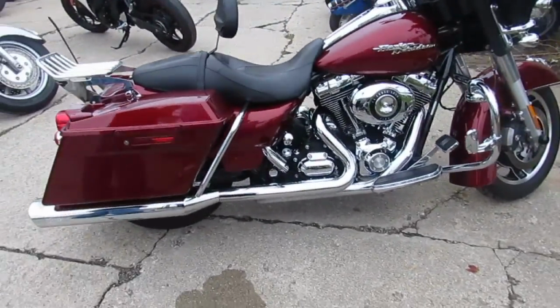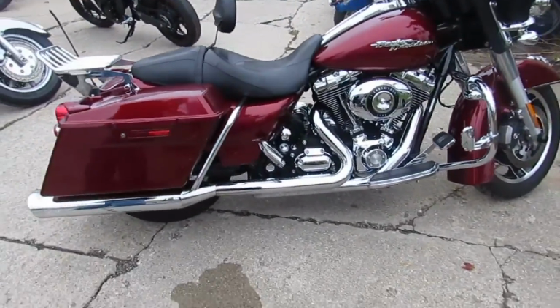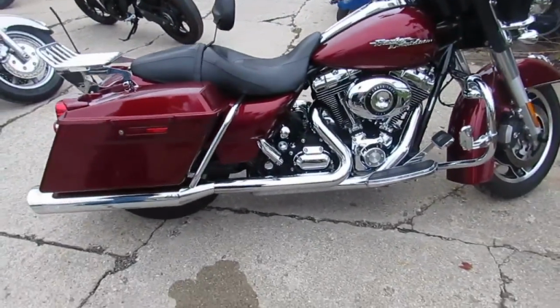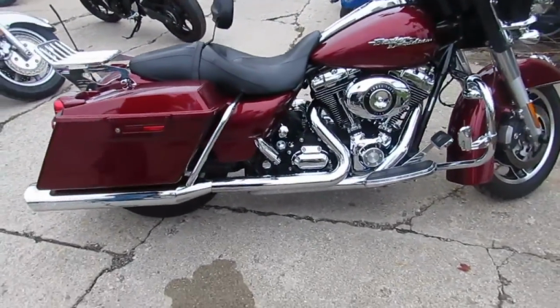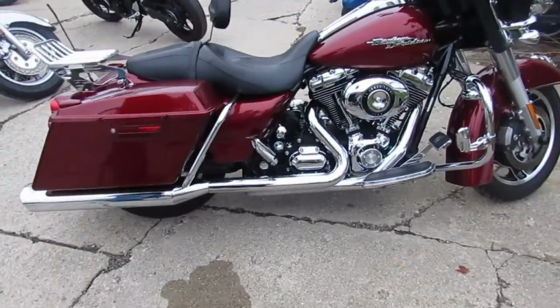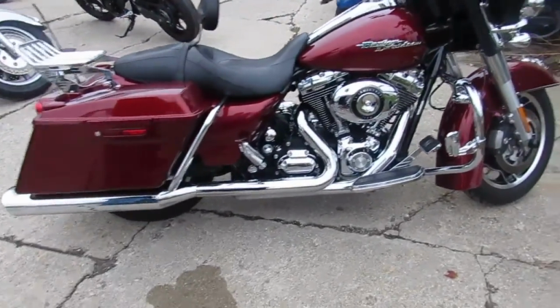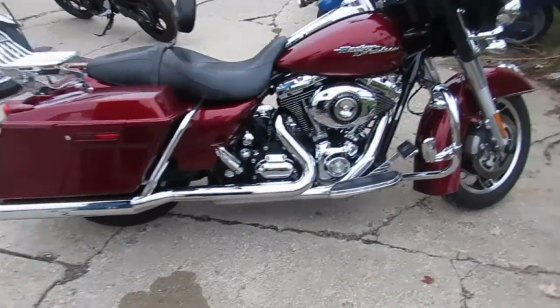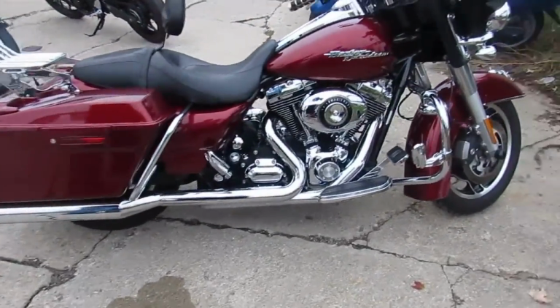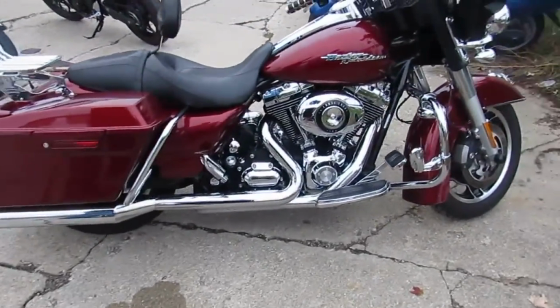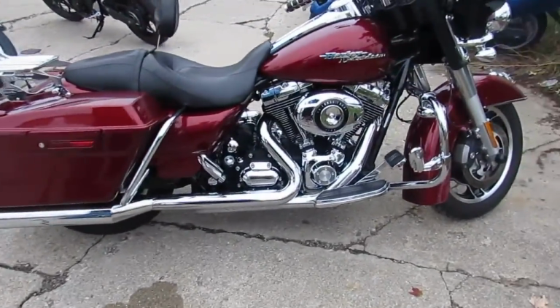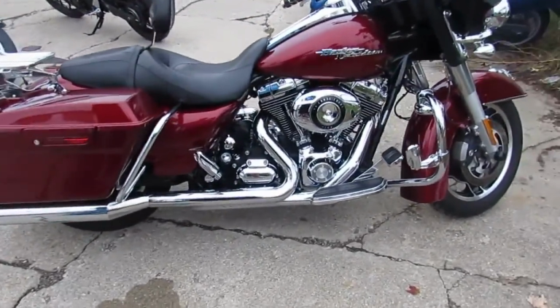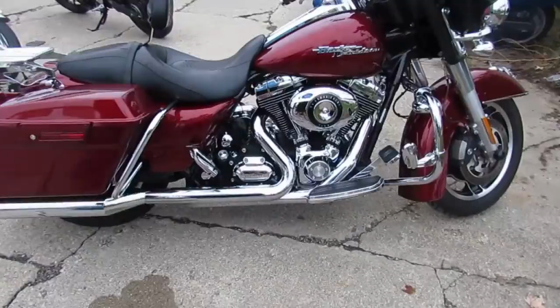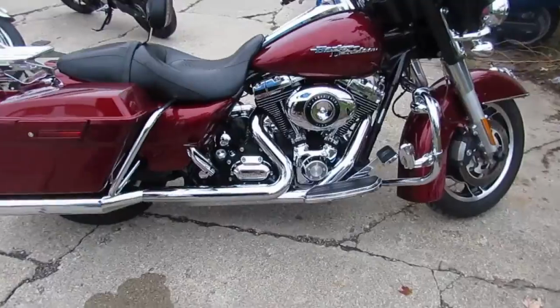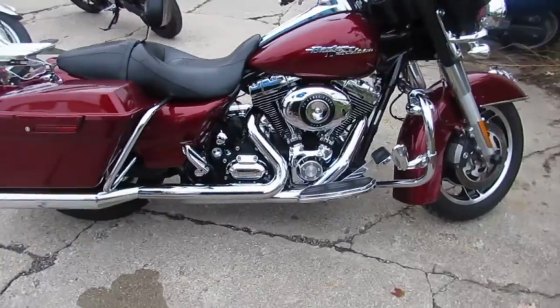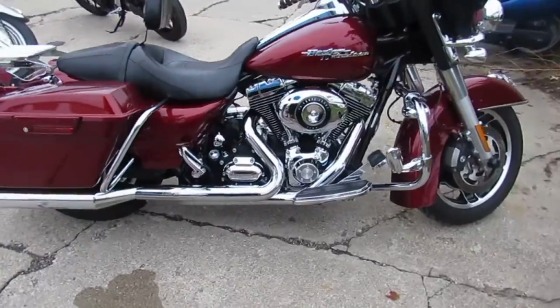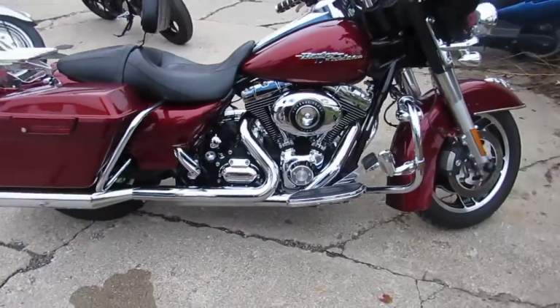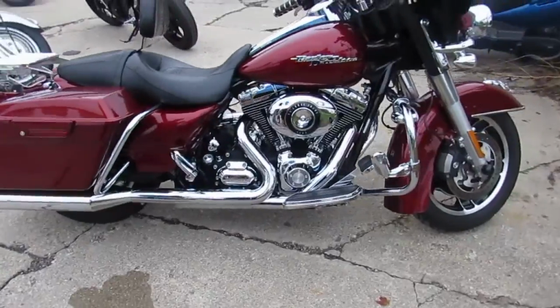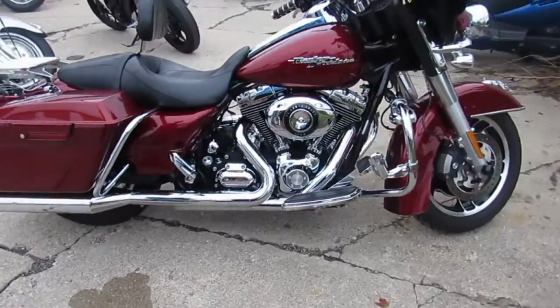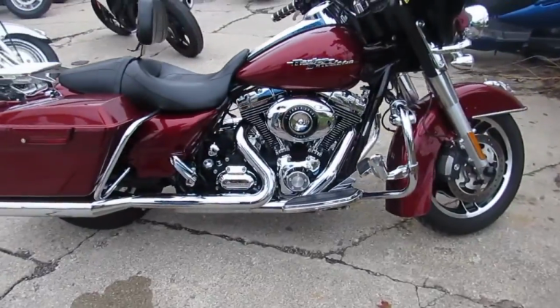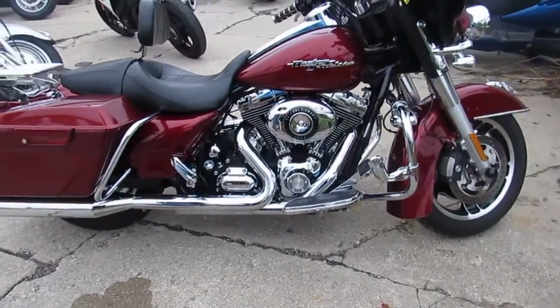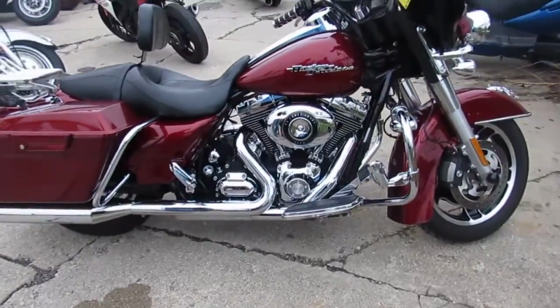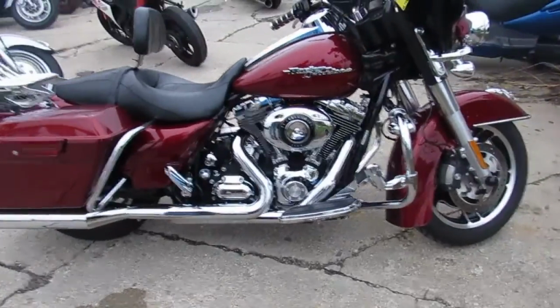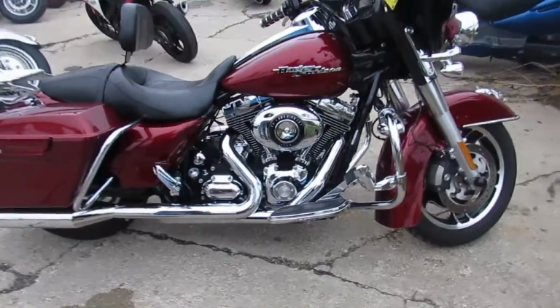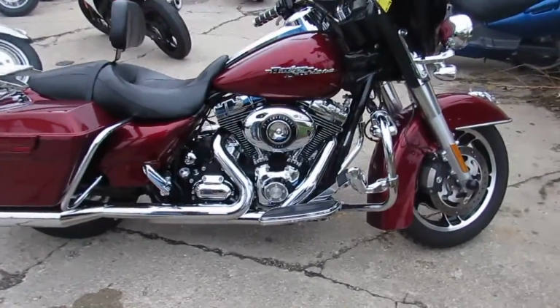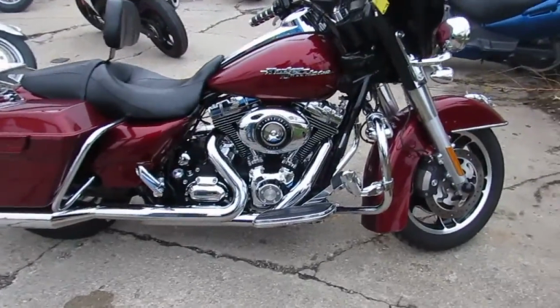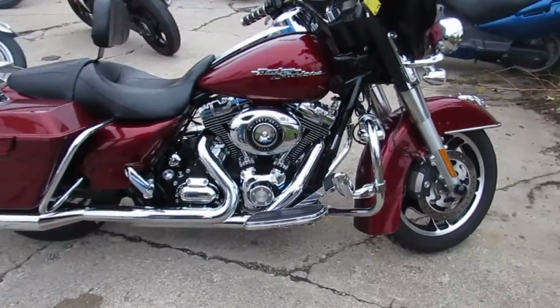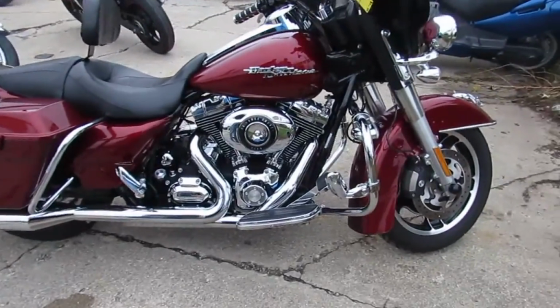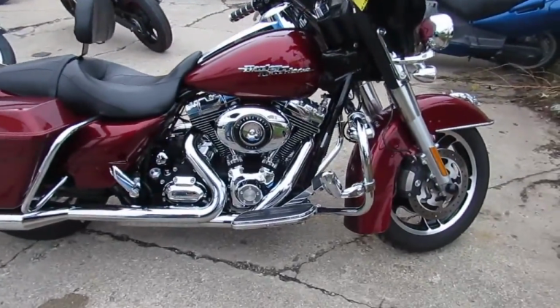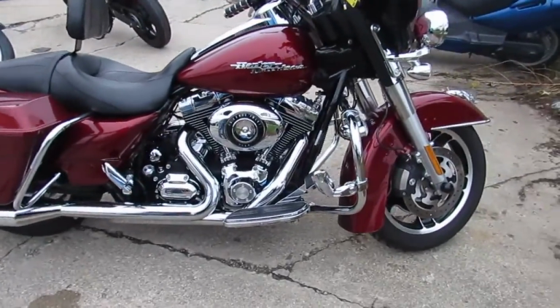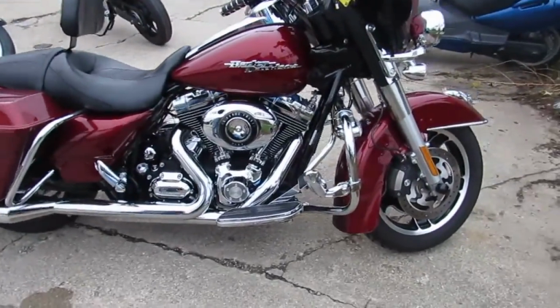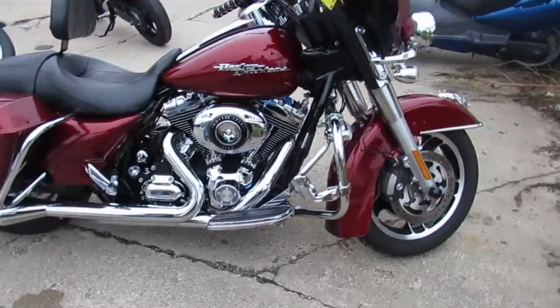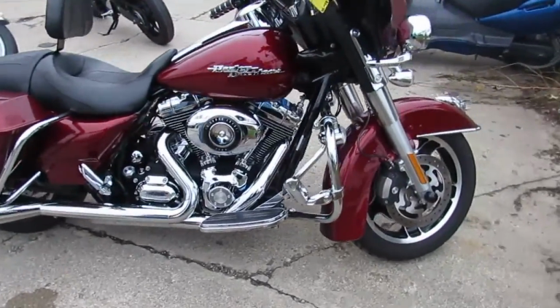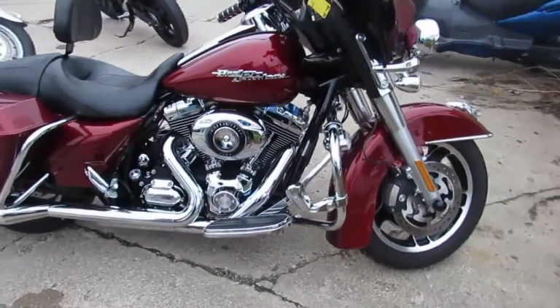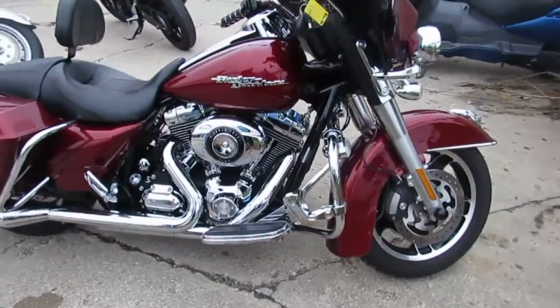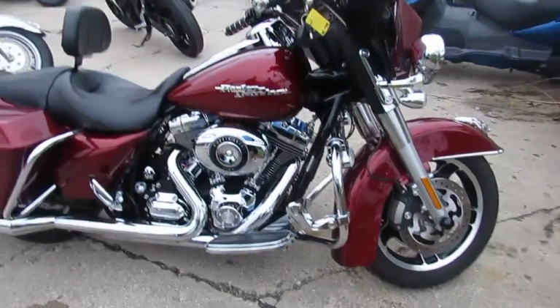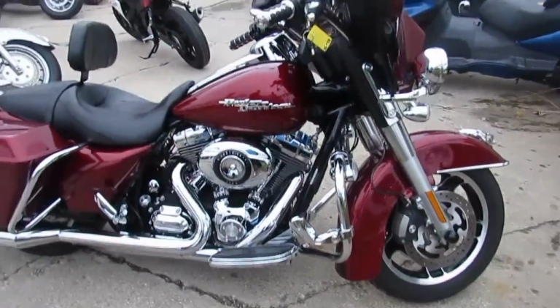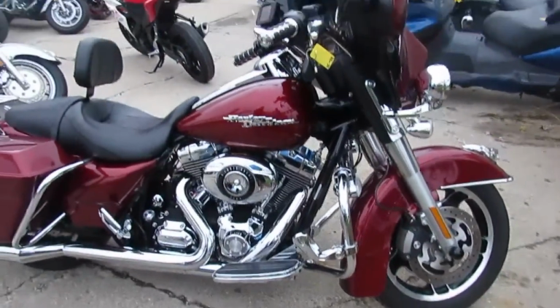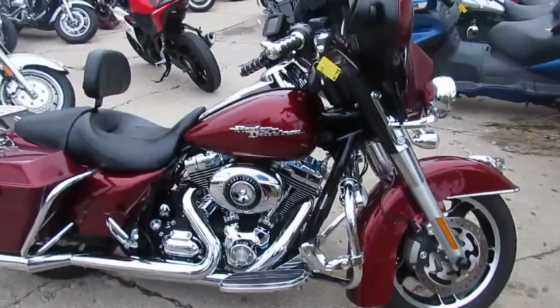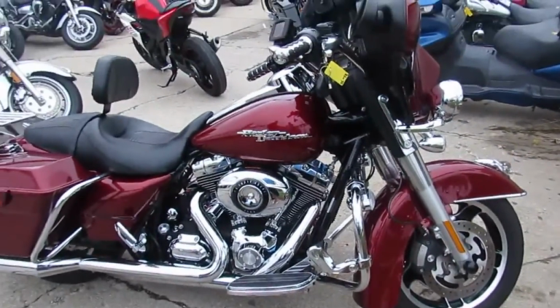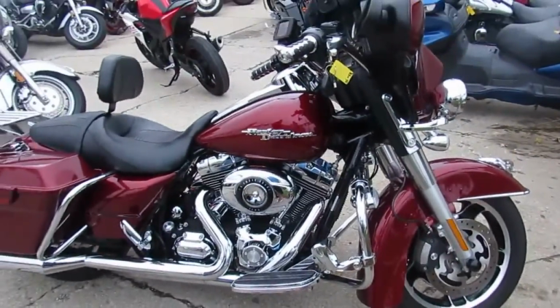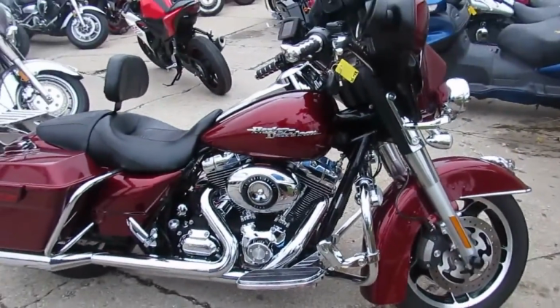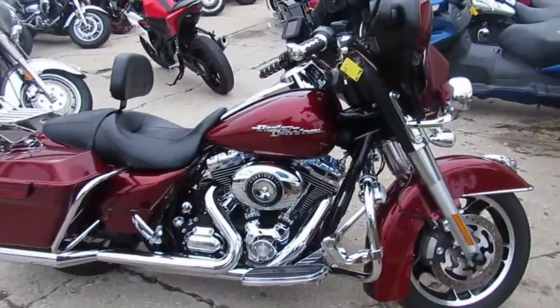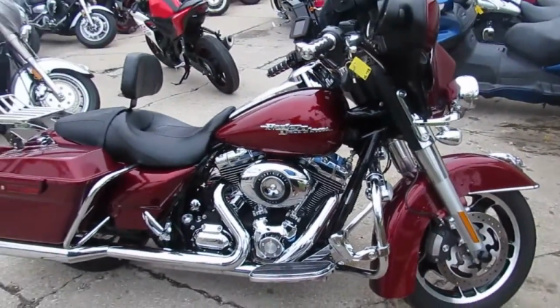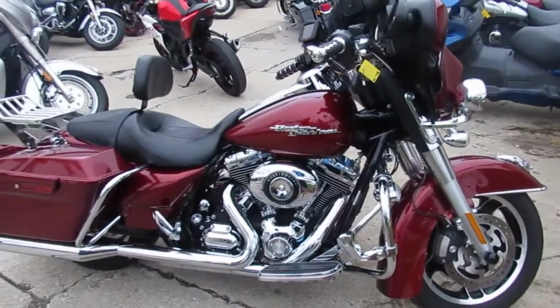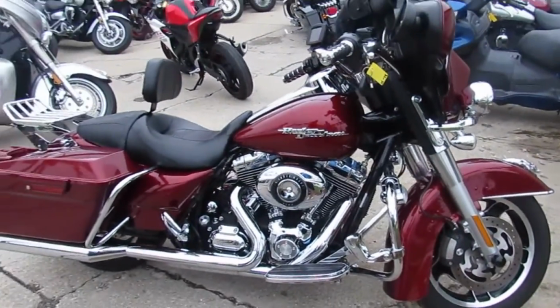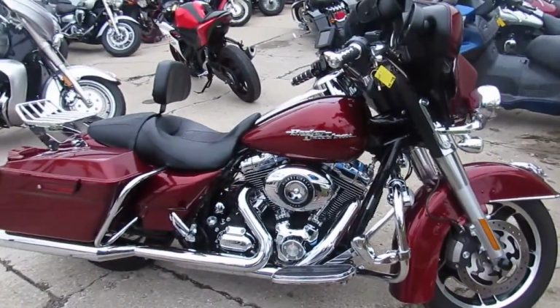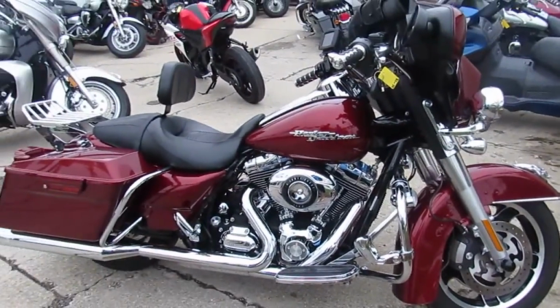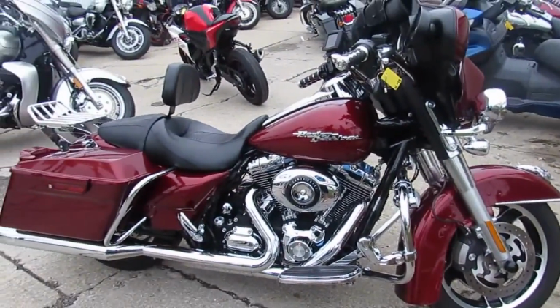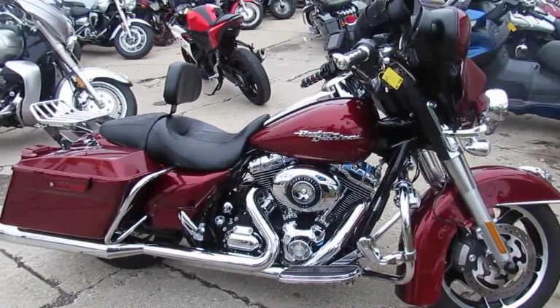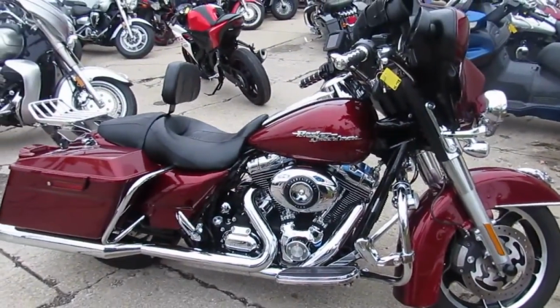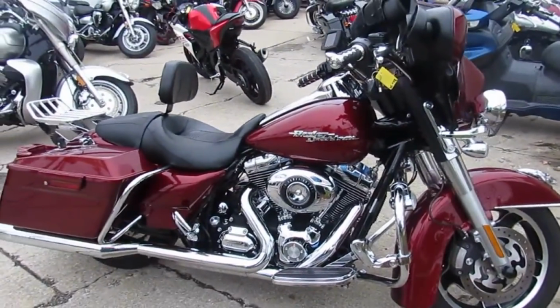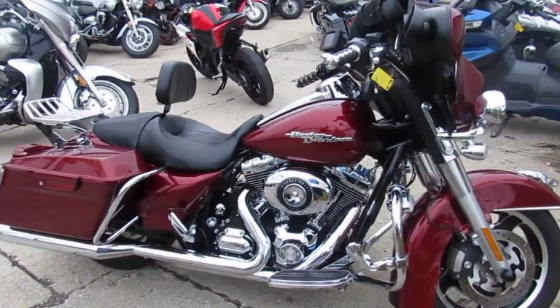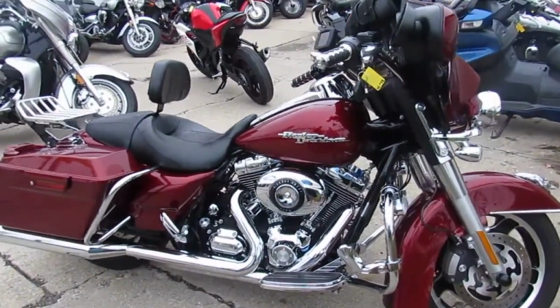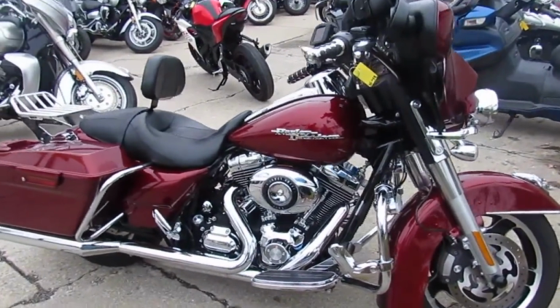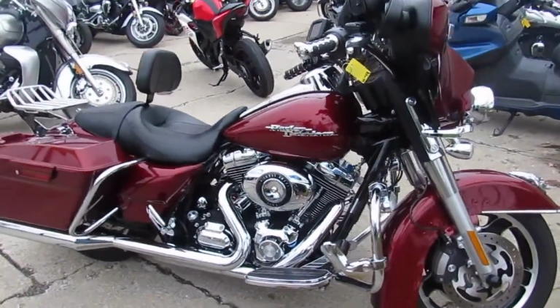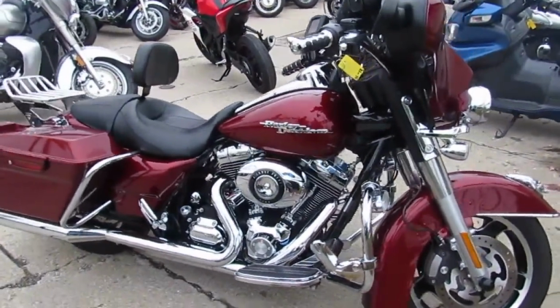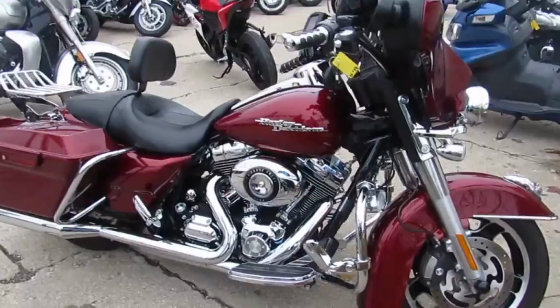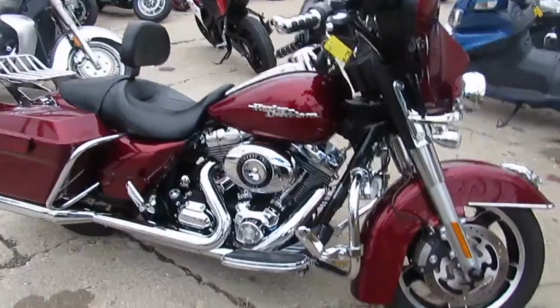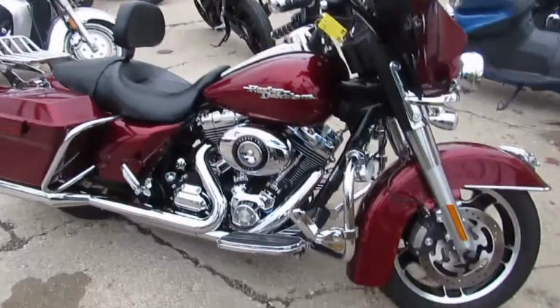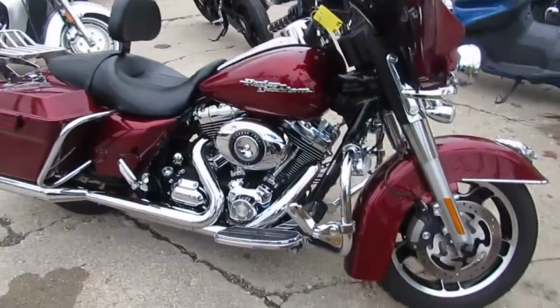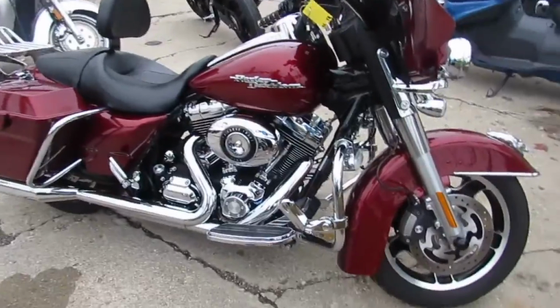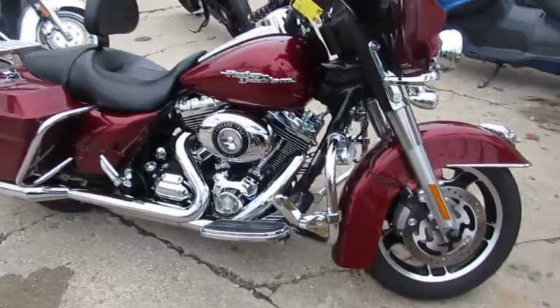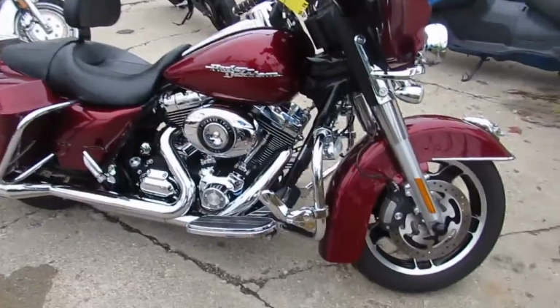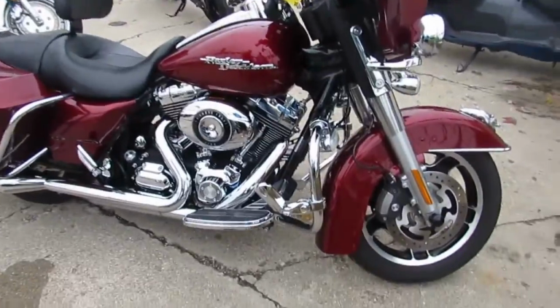Merlot Sunglow Metallic Paint. It's in great shape, man. There's no dents, no dings, no scratches. Good-looking bike. It's got tons of chrome.